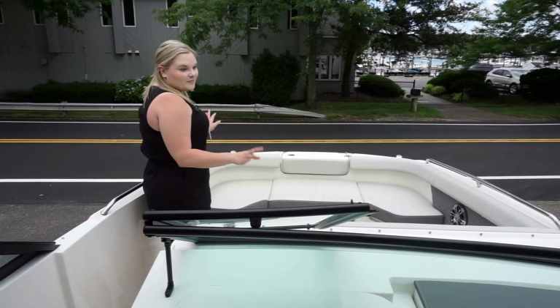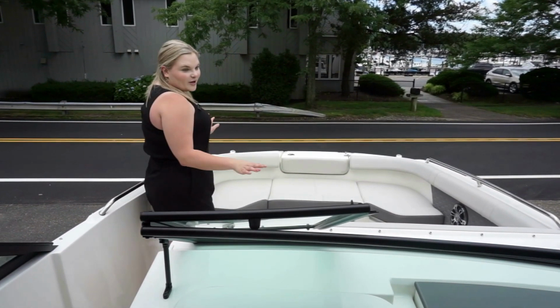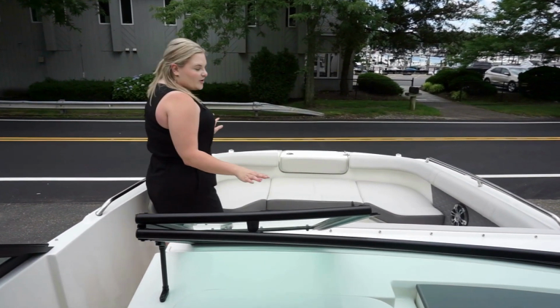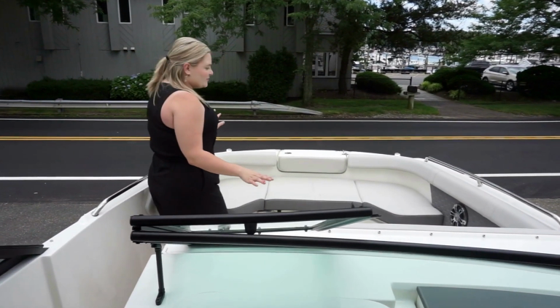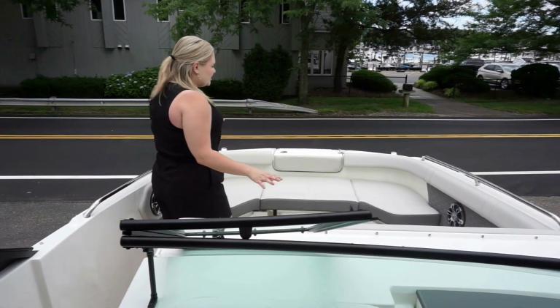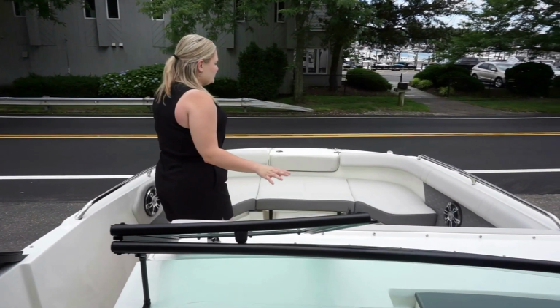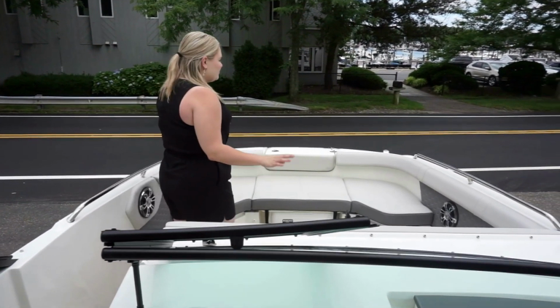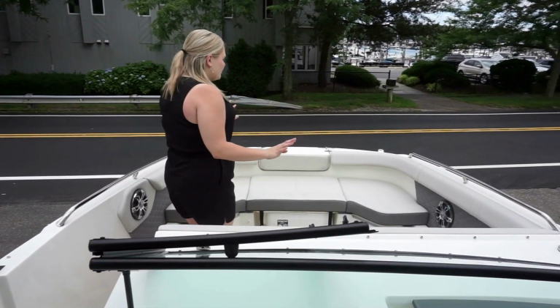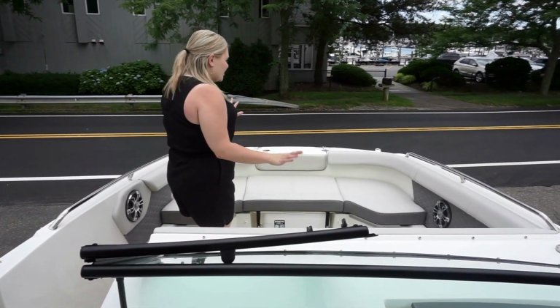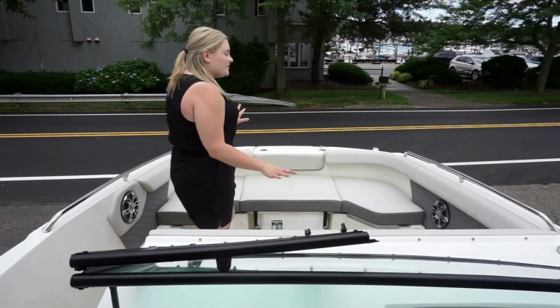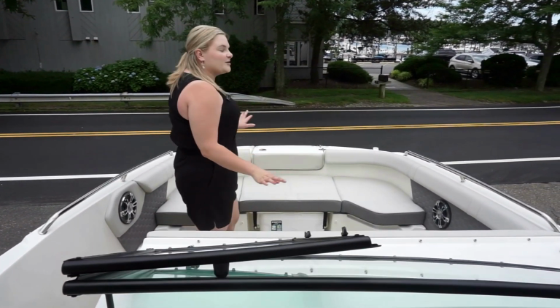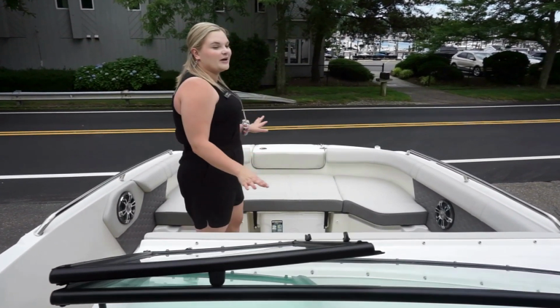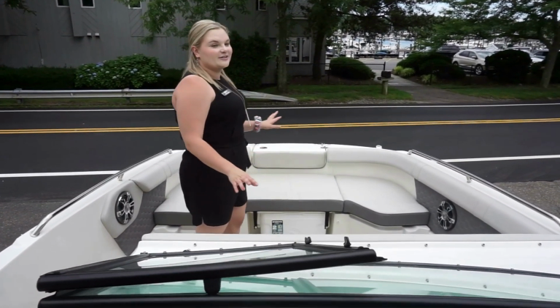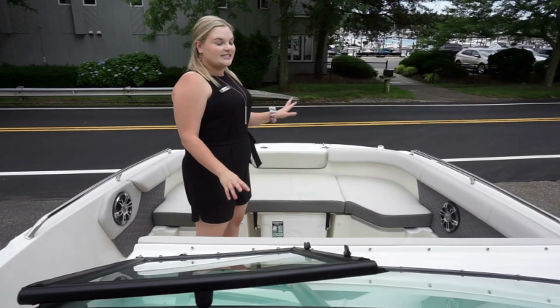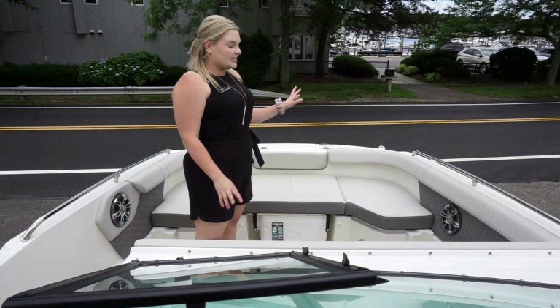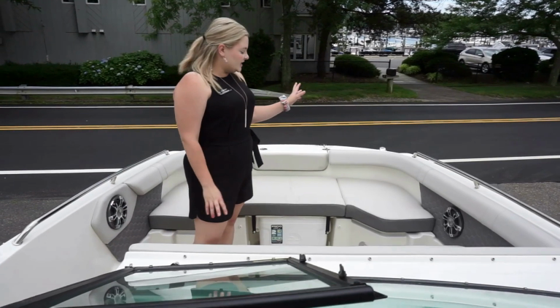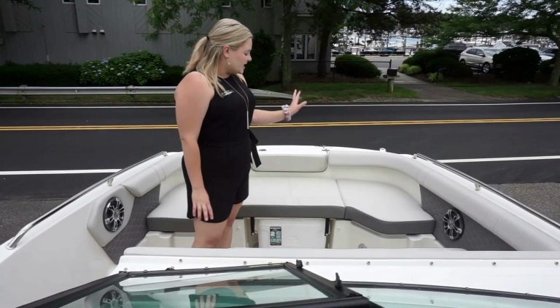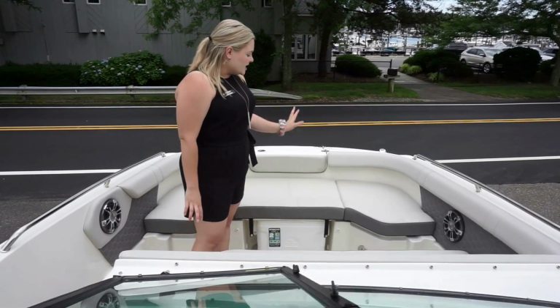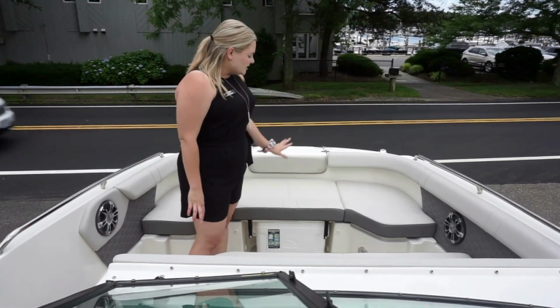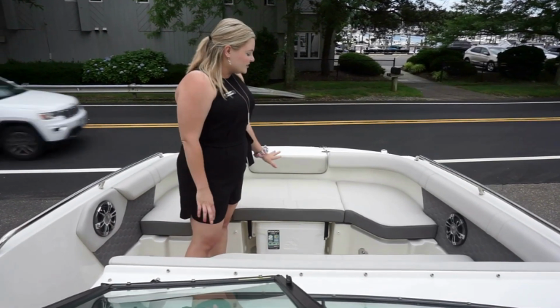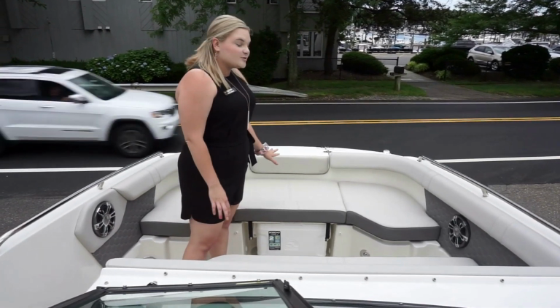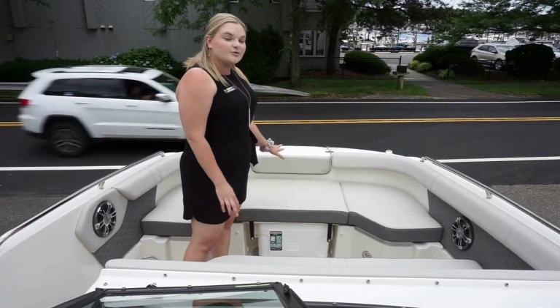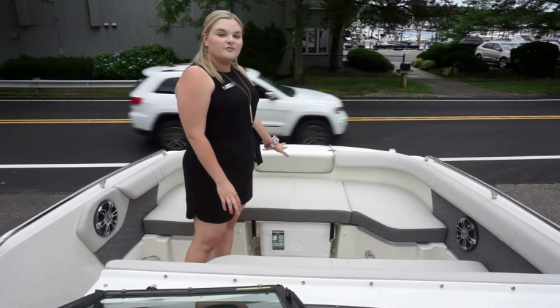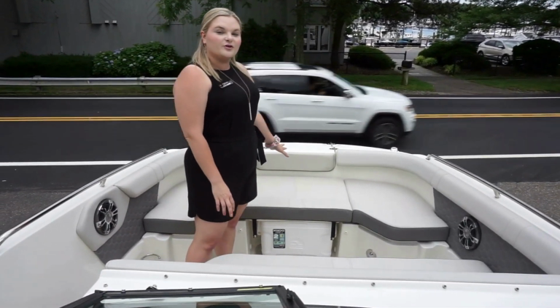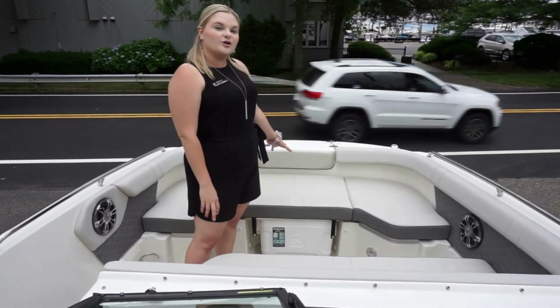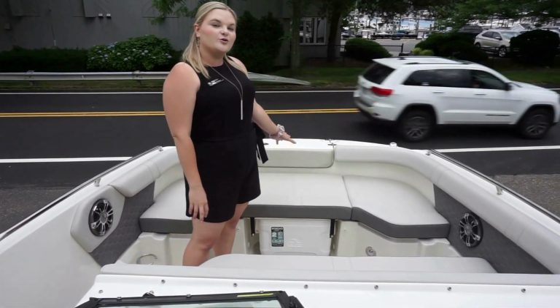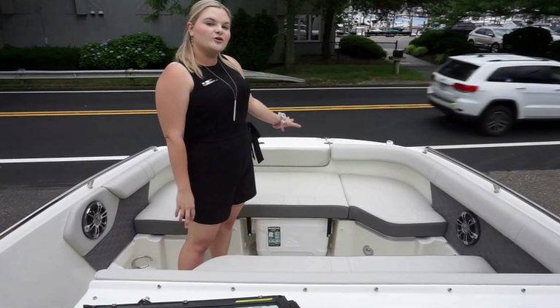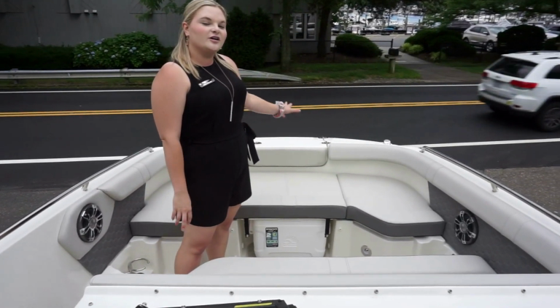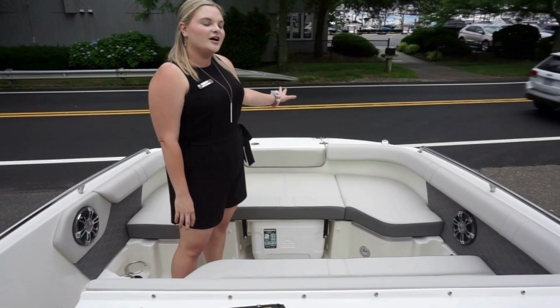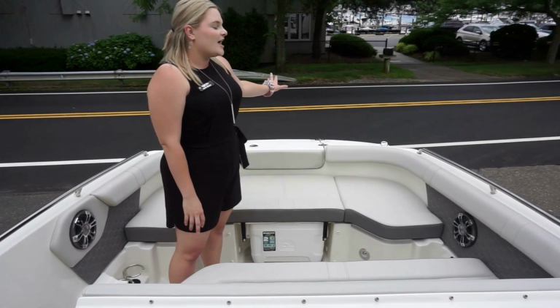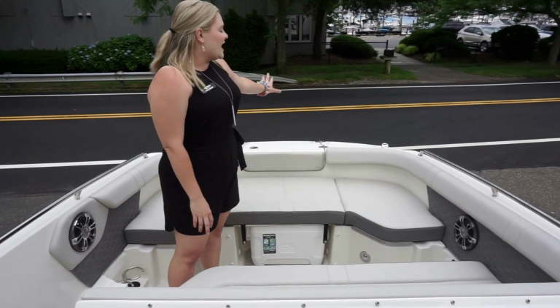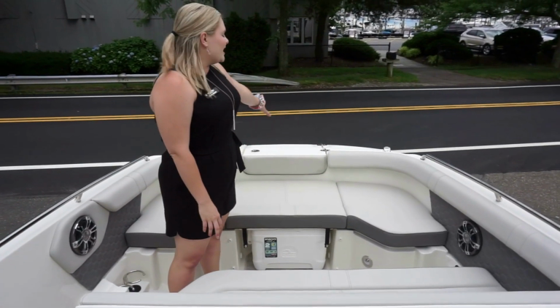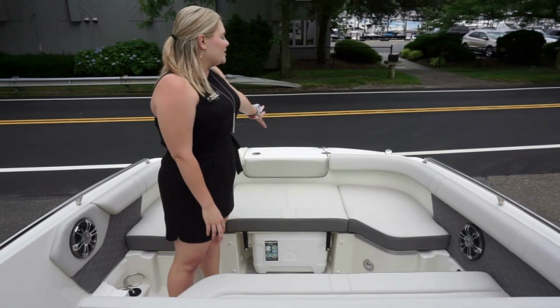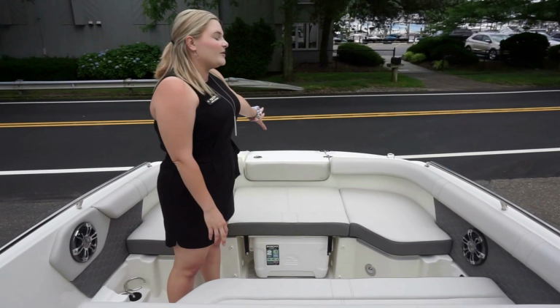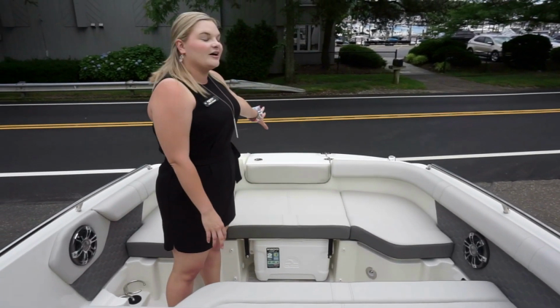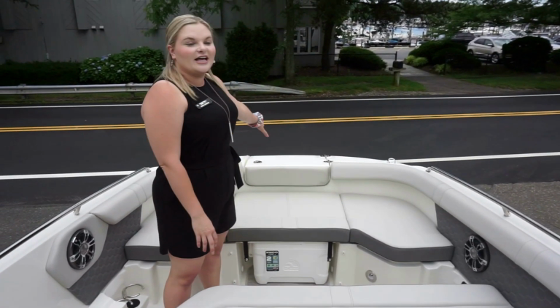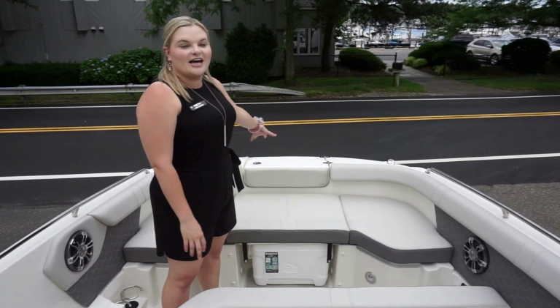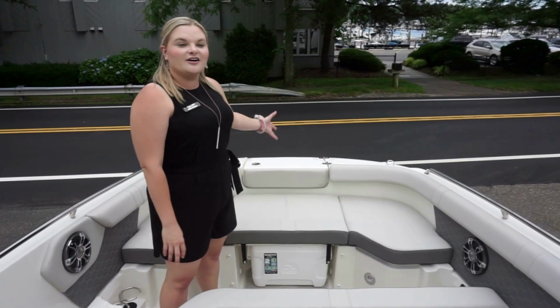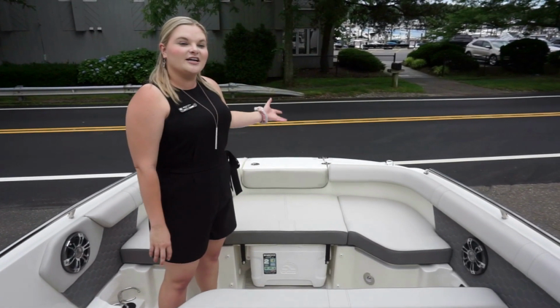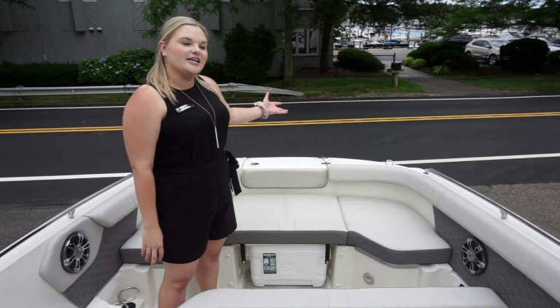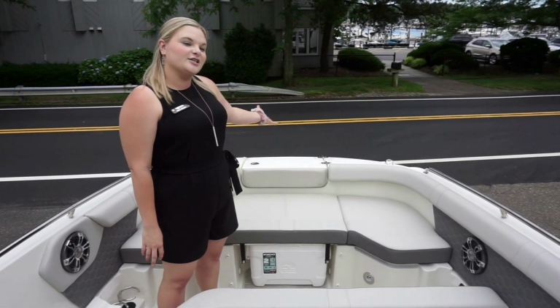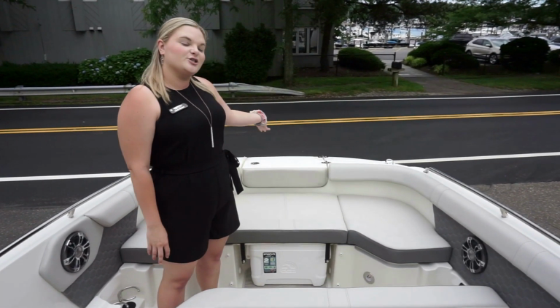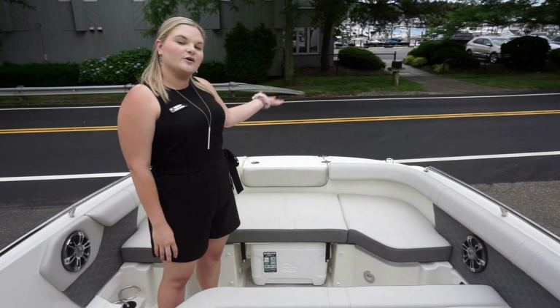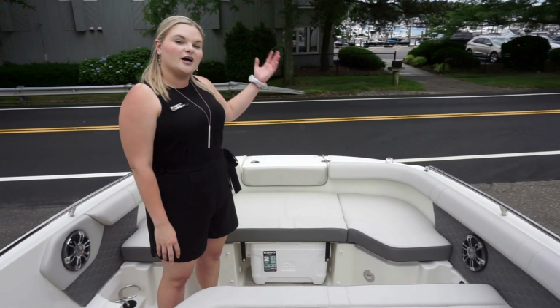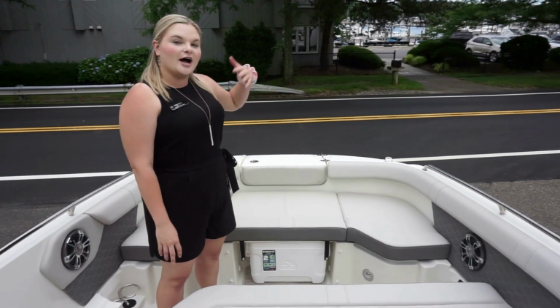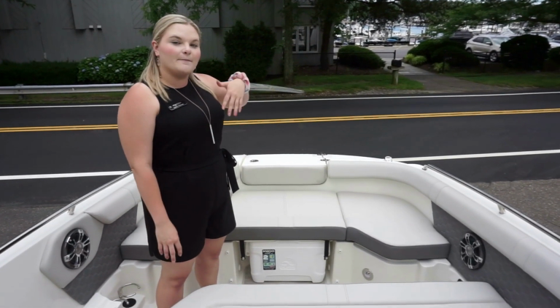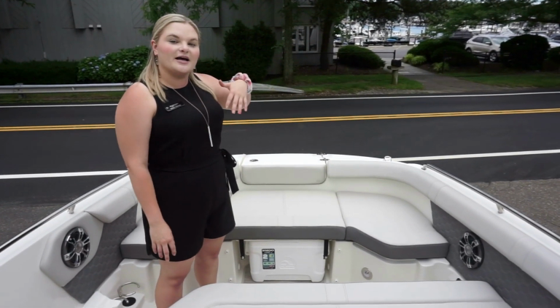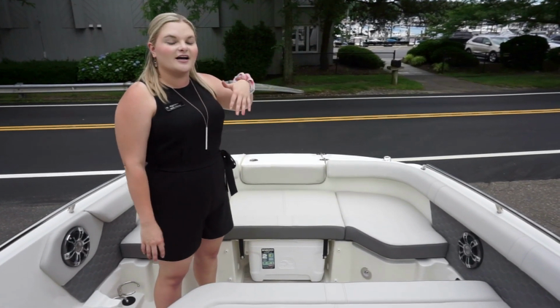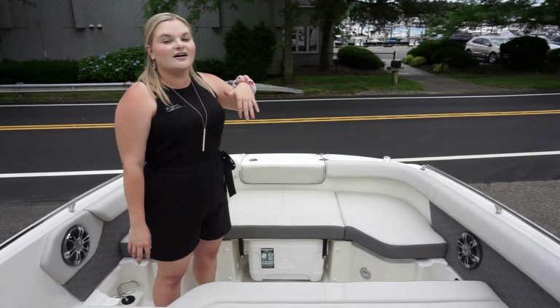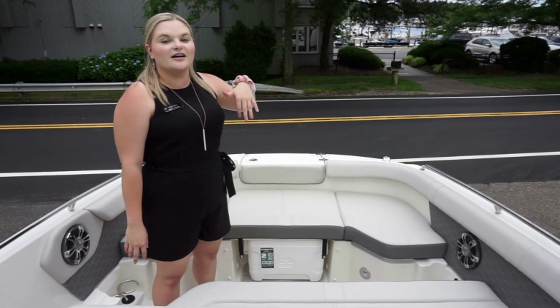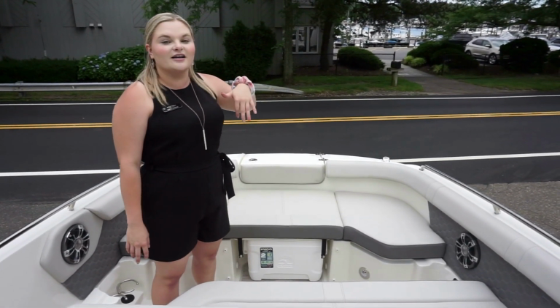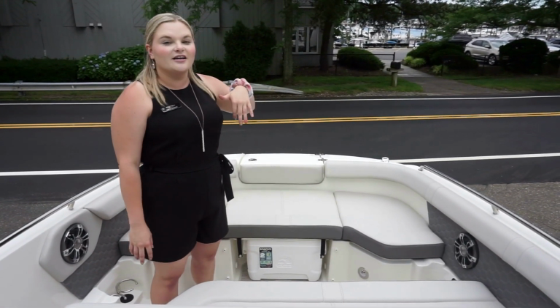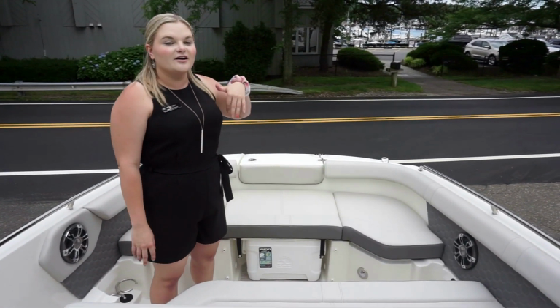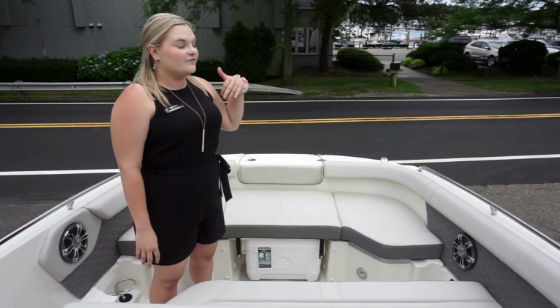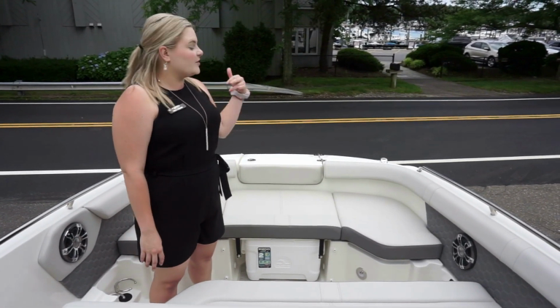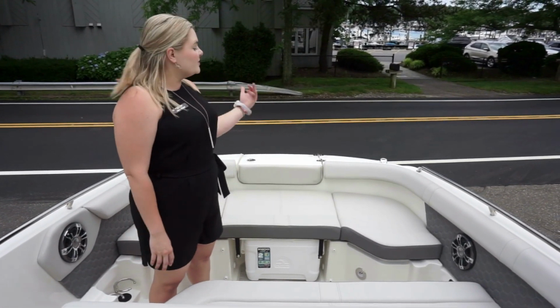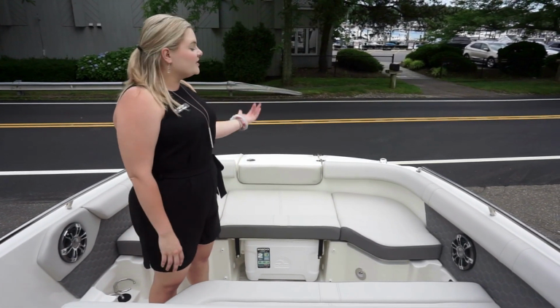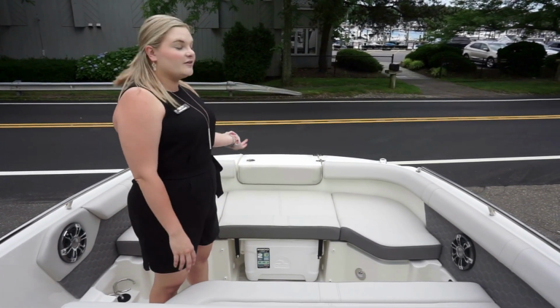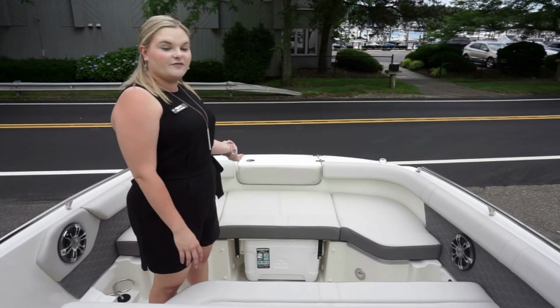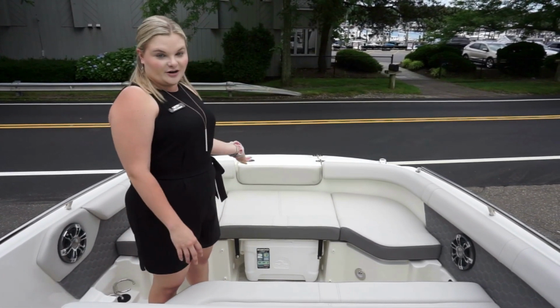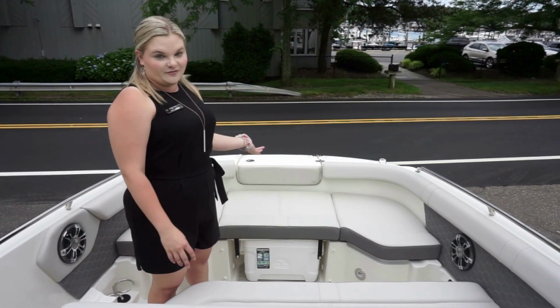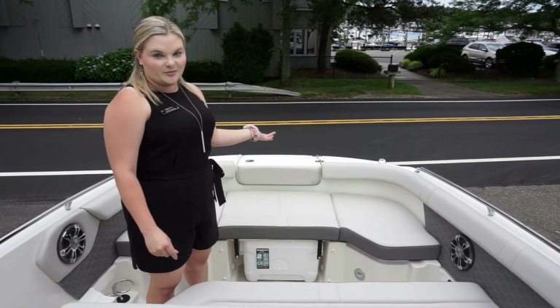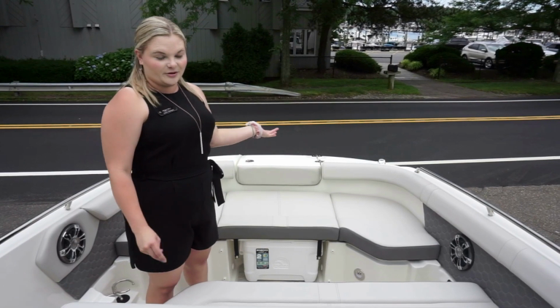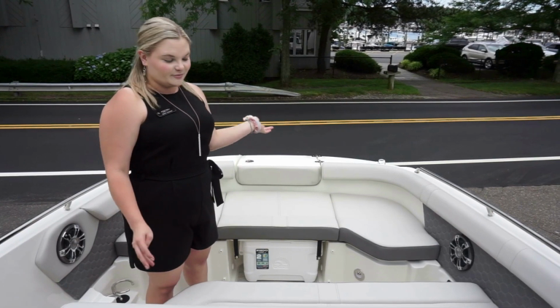Along with the perfect bow seating, there is room for a cooler and a bow ladder in case you want to hop back on from the front of the boat.